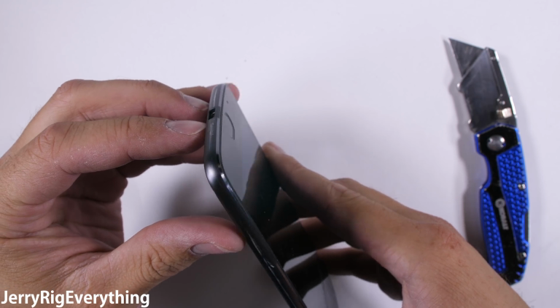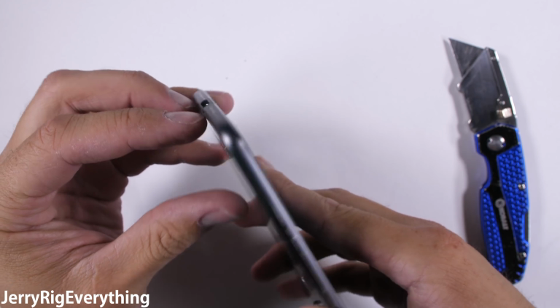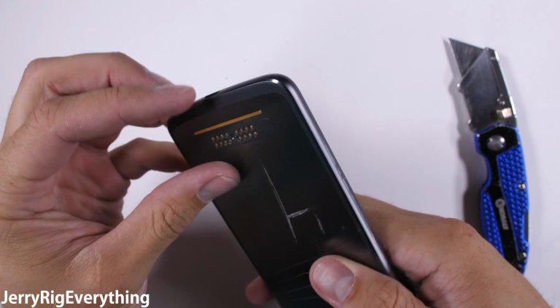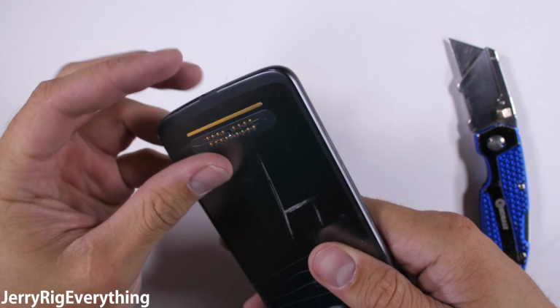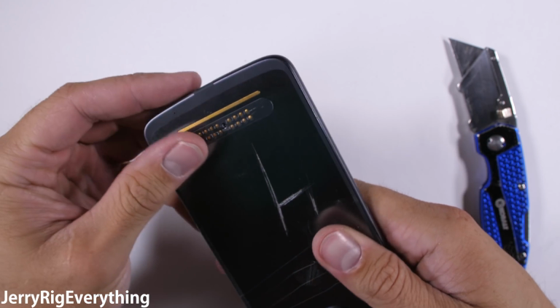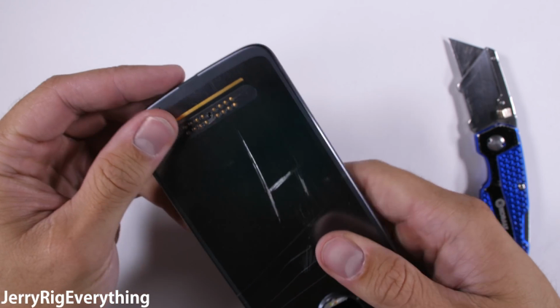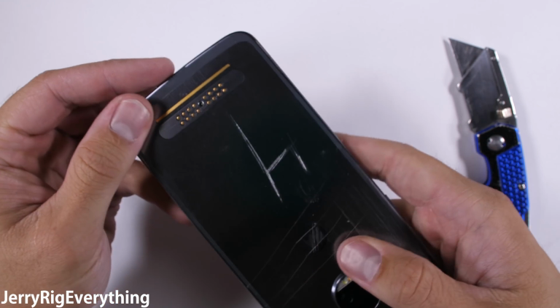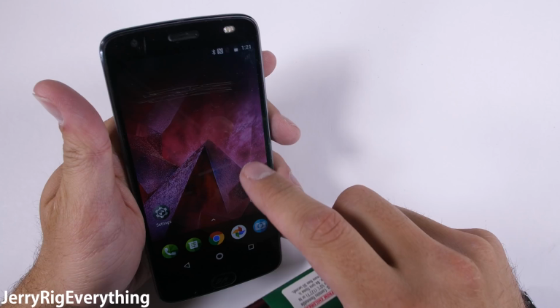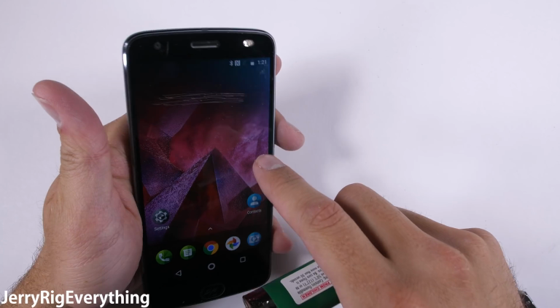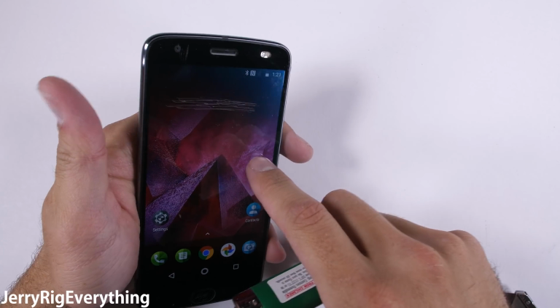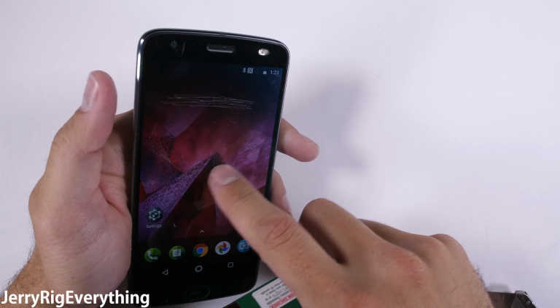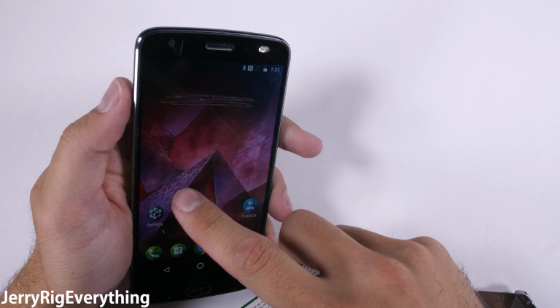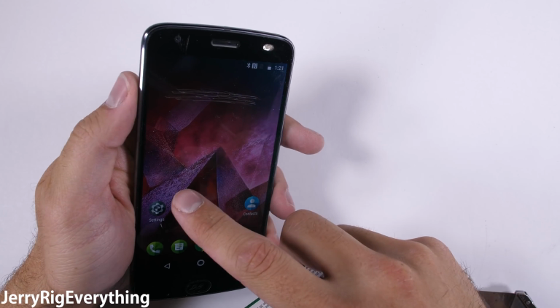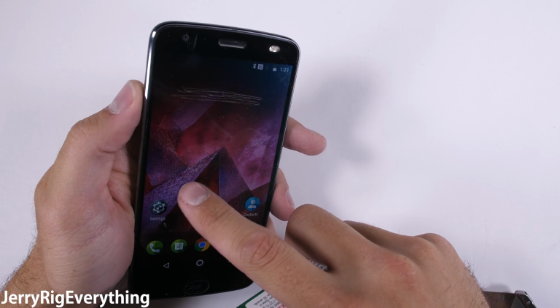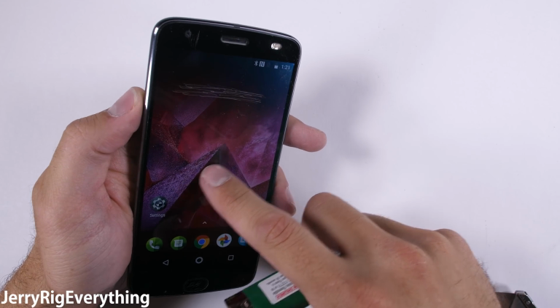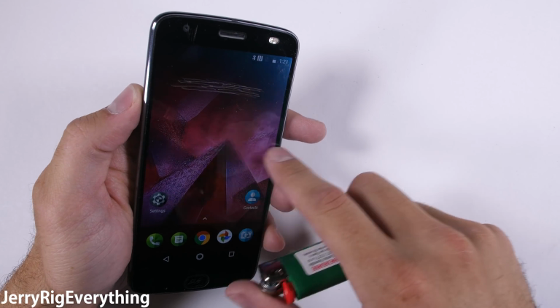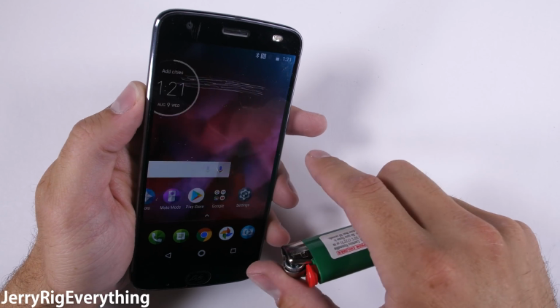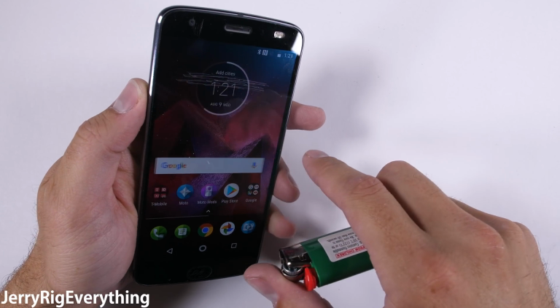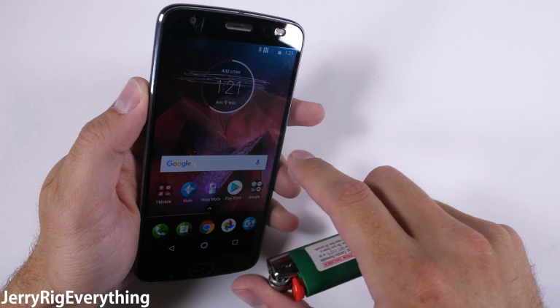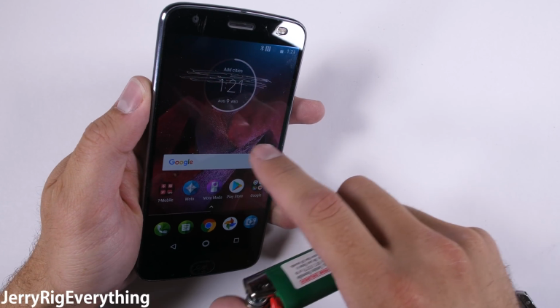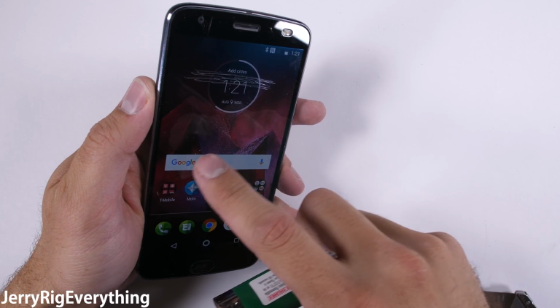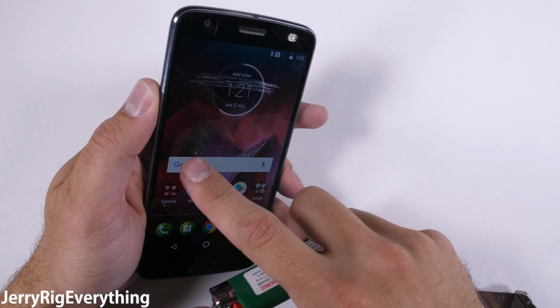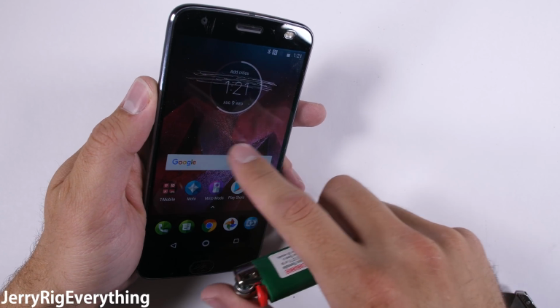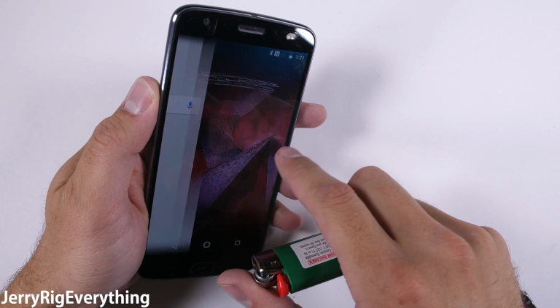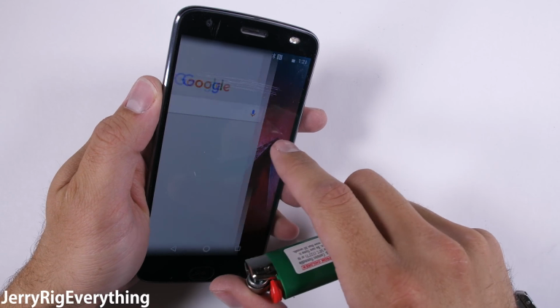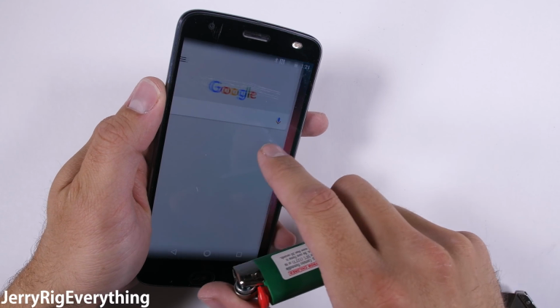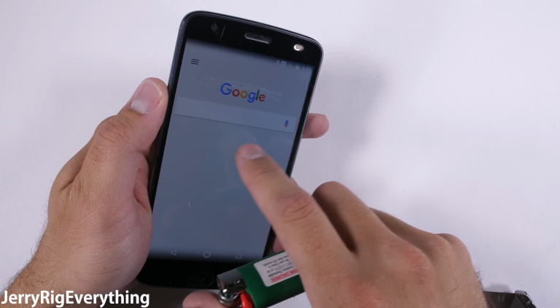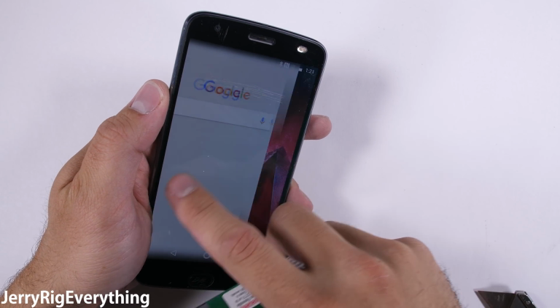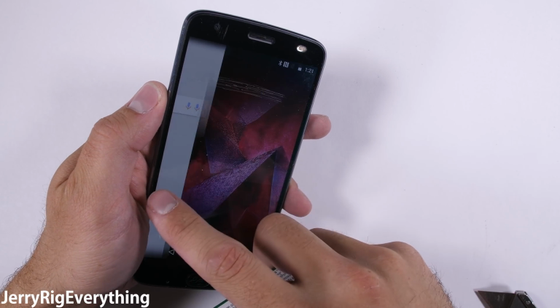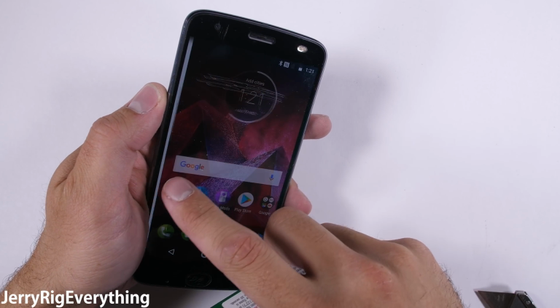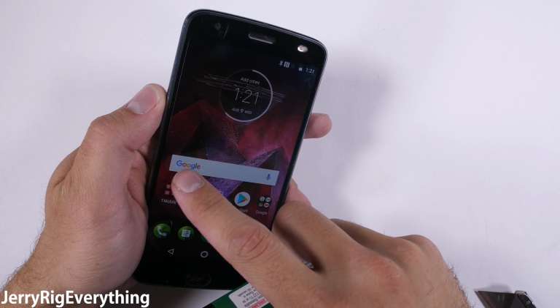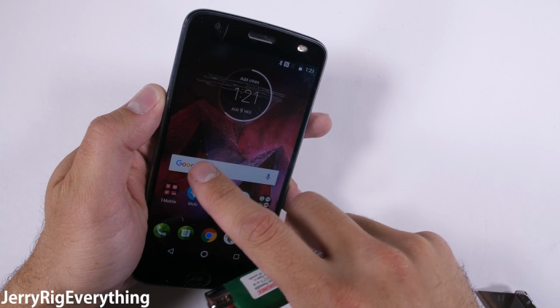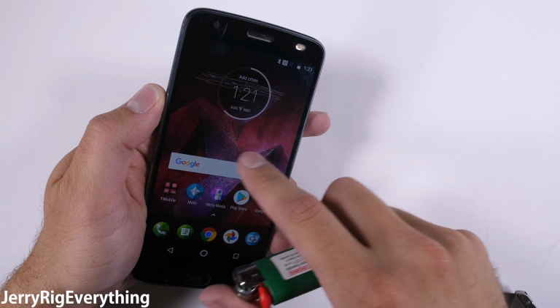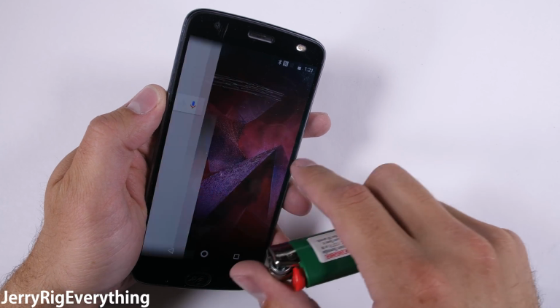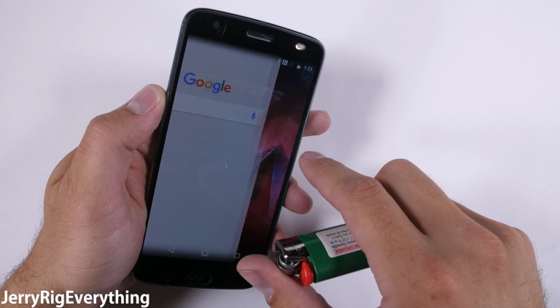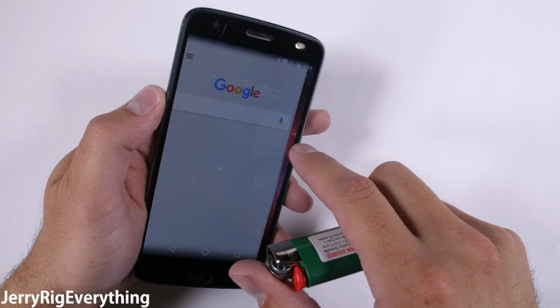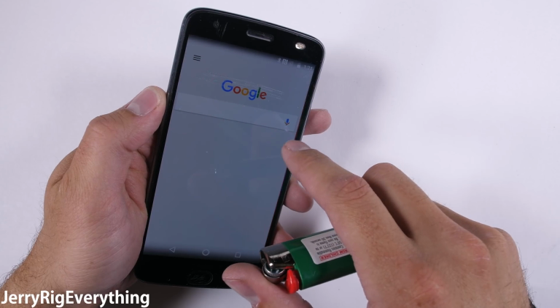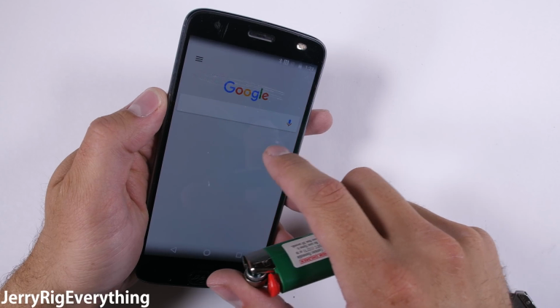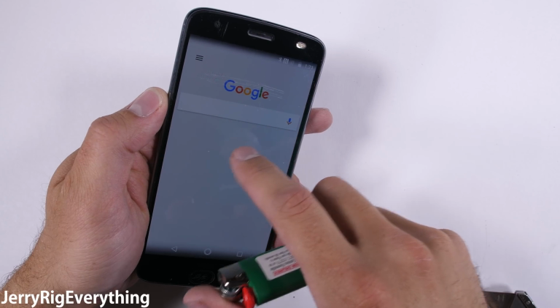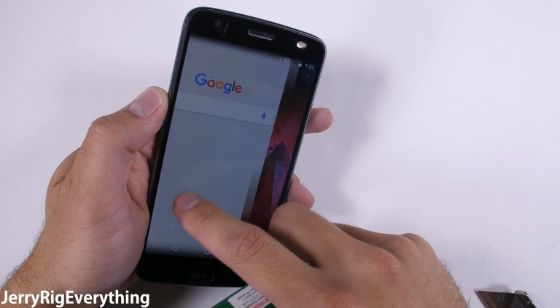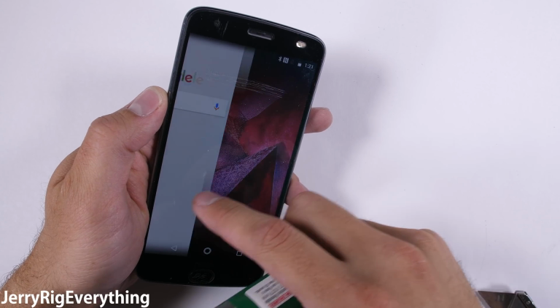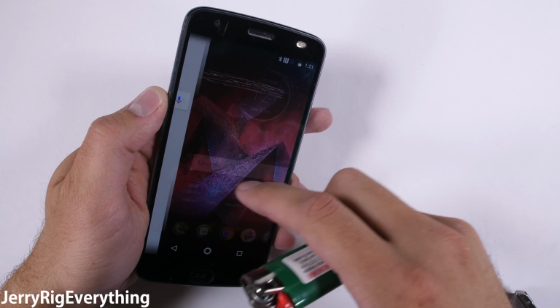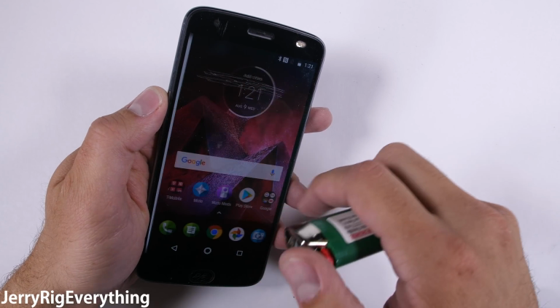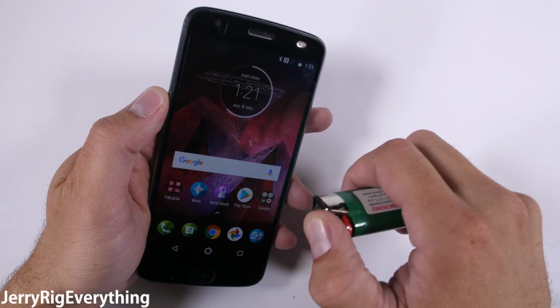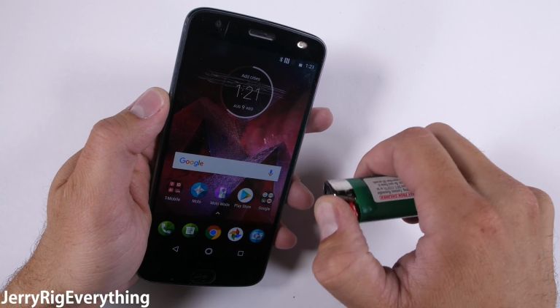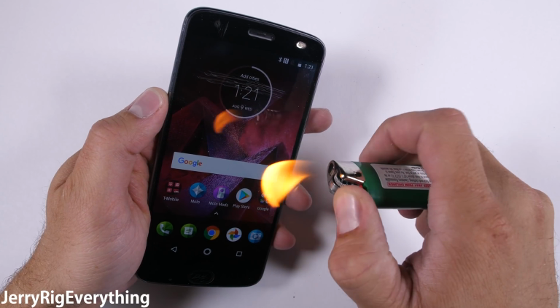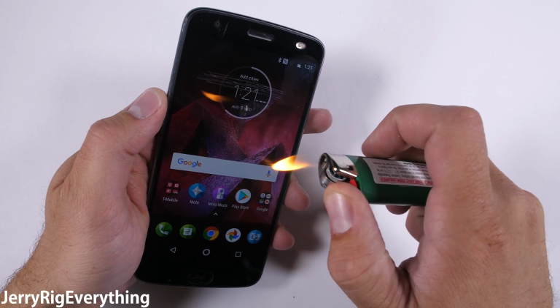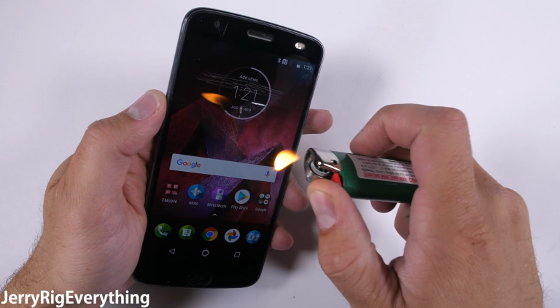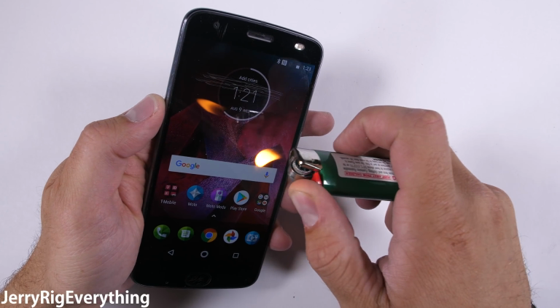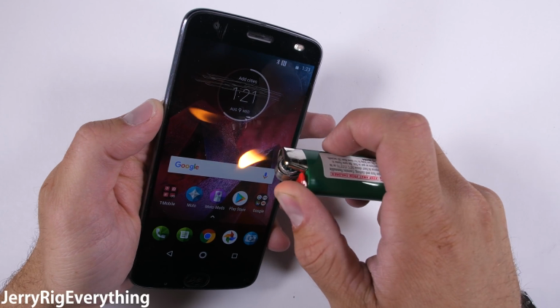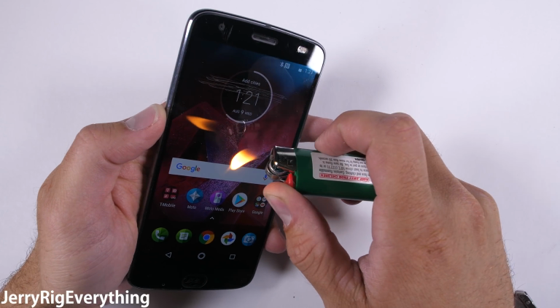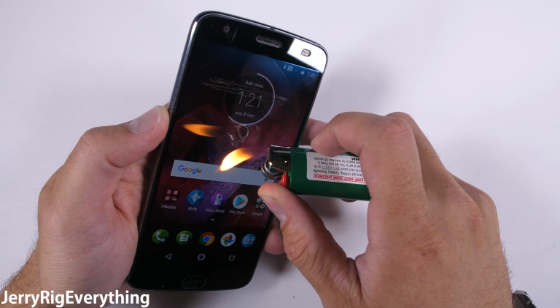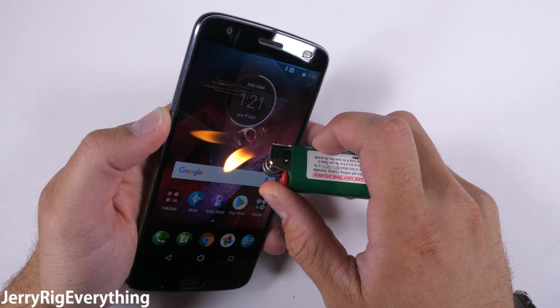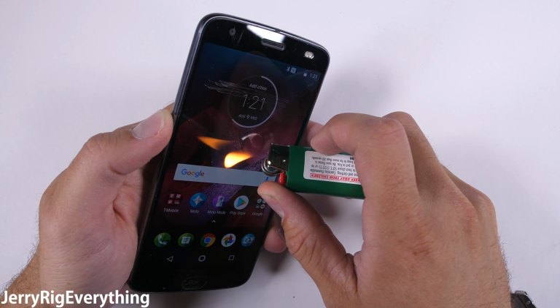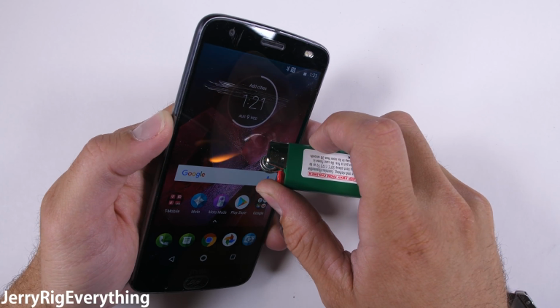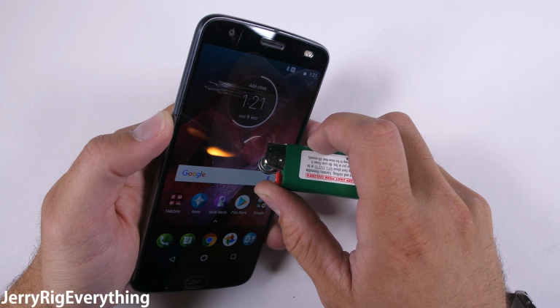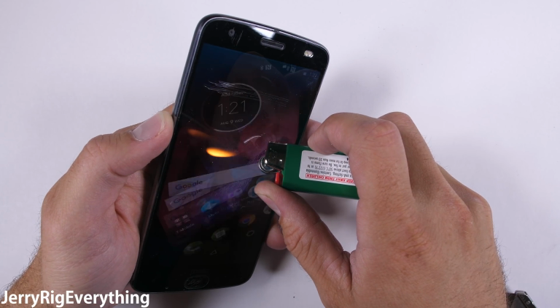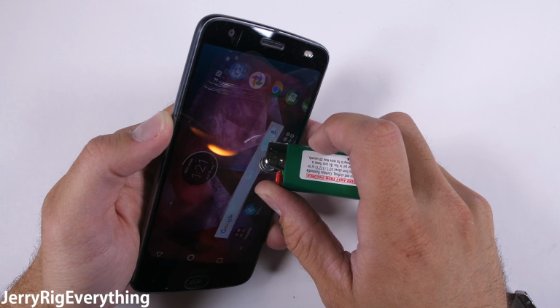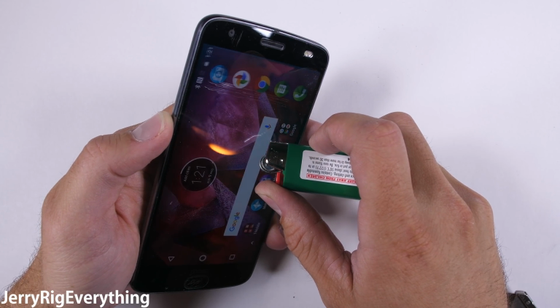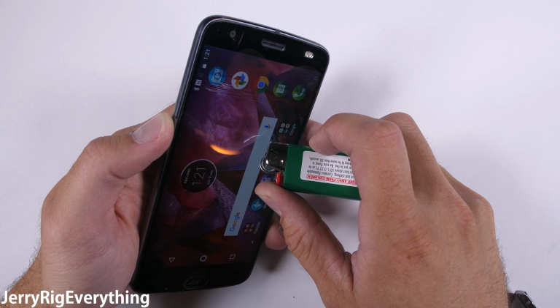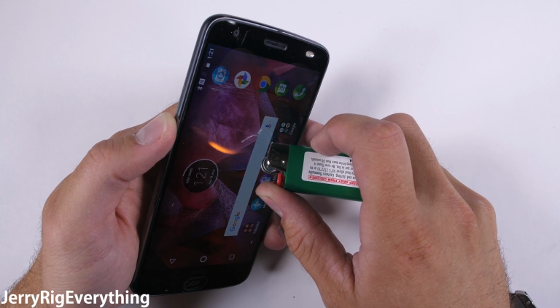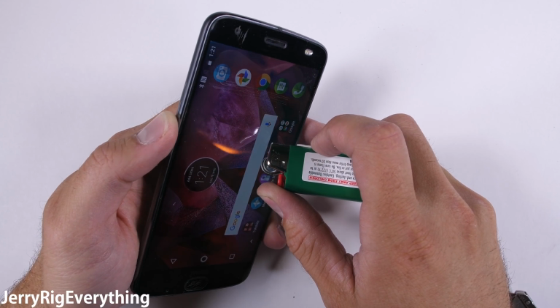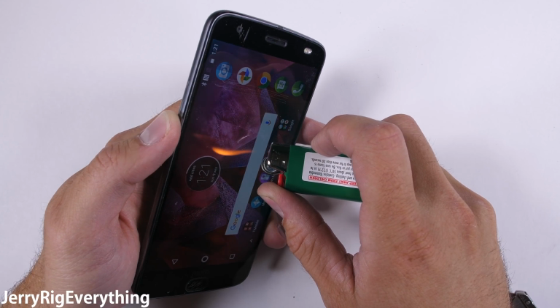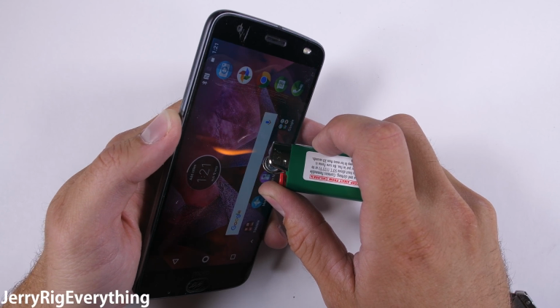Headphone jacks are a dime a dozen, and wireless headphones are not always accessible. Maybe someday in the future, but today is not that day.